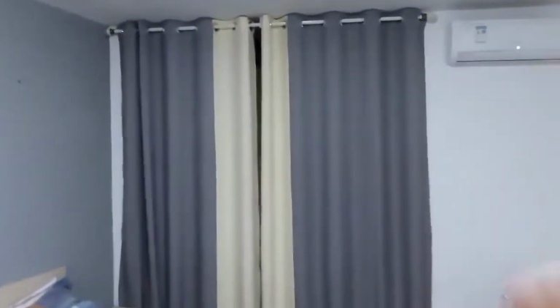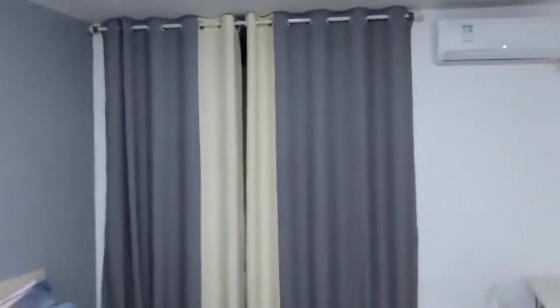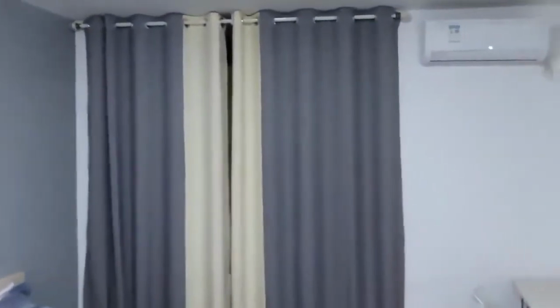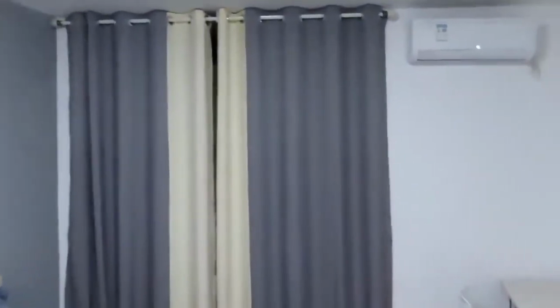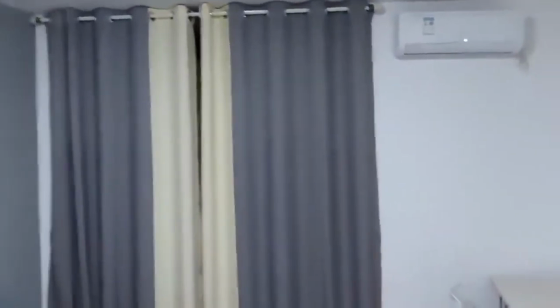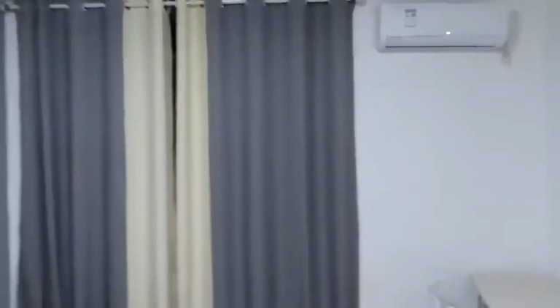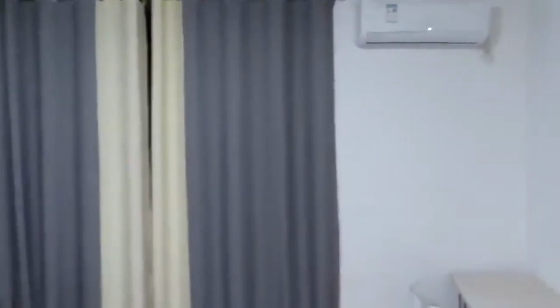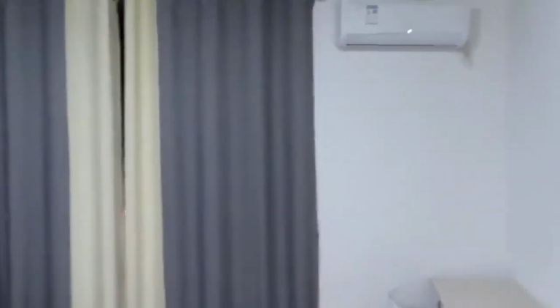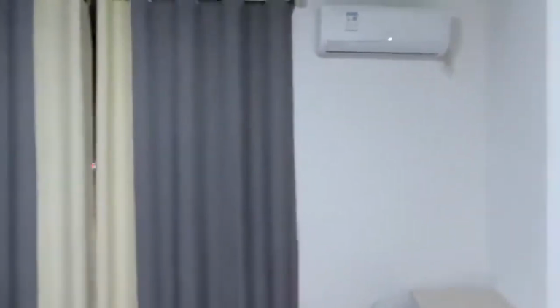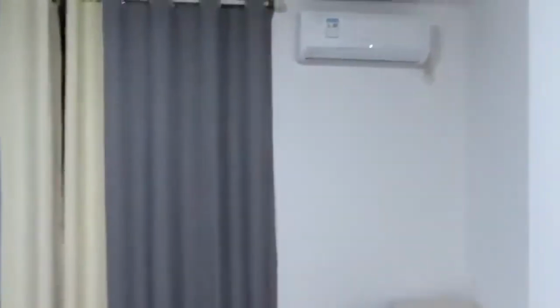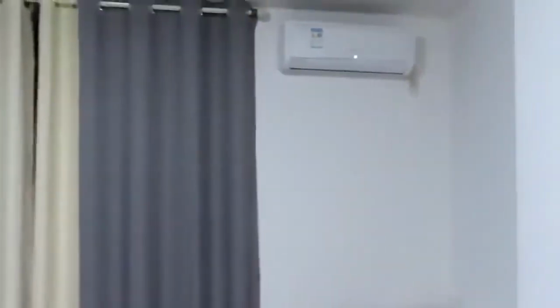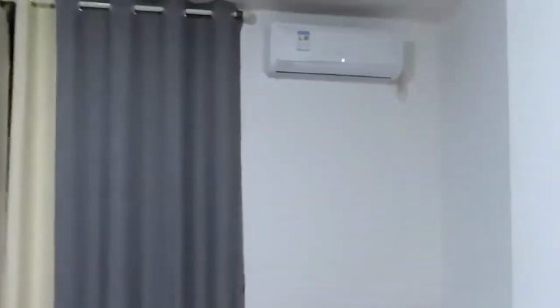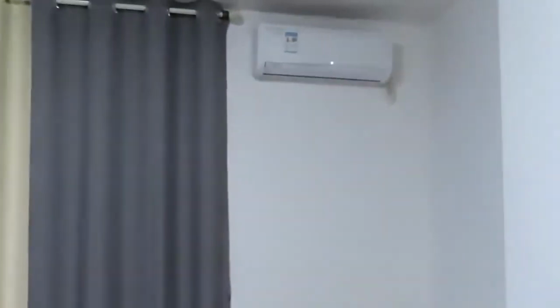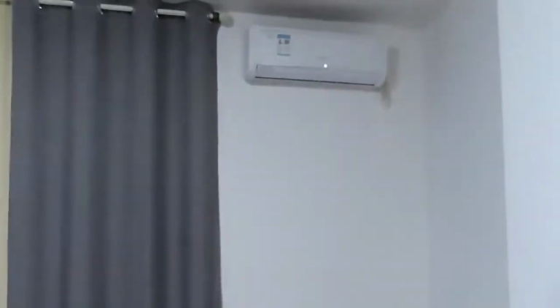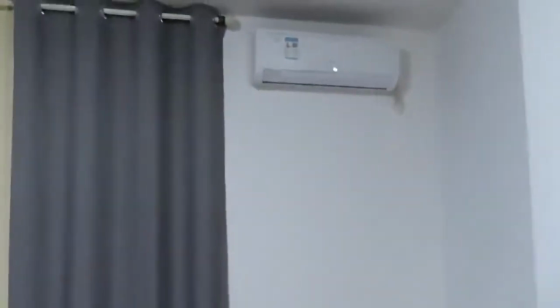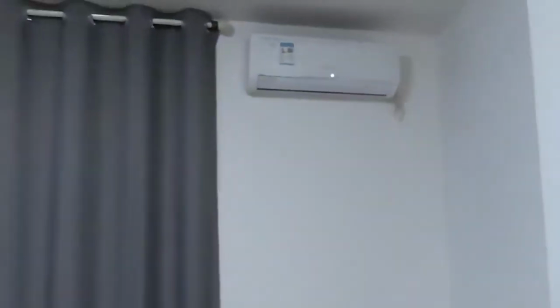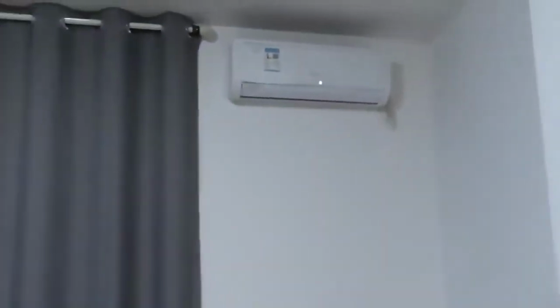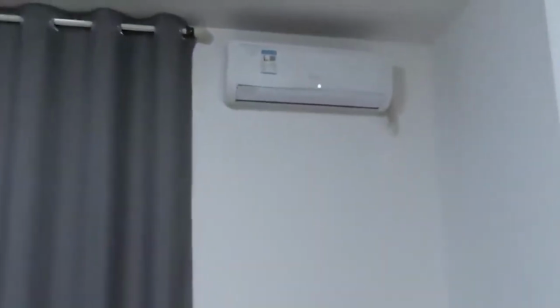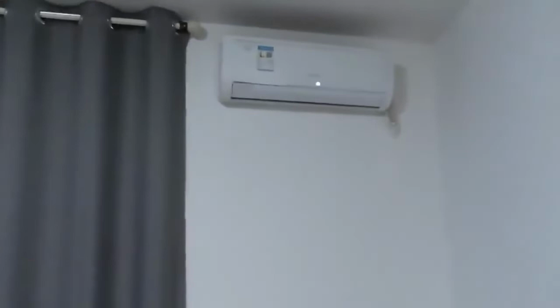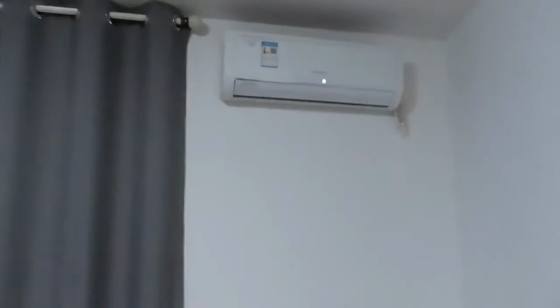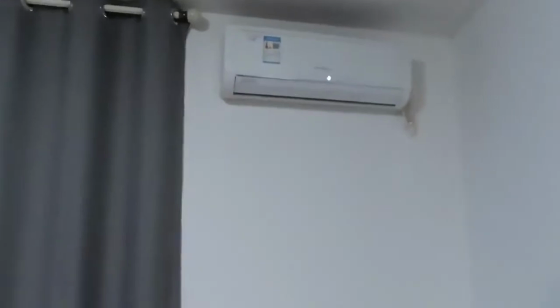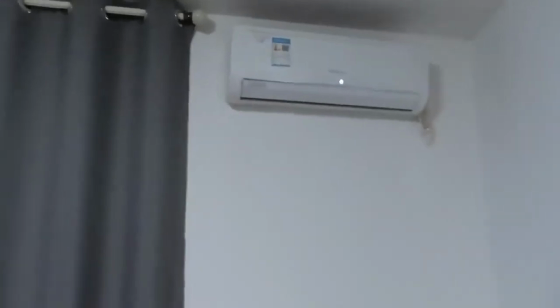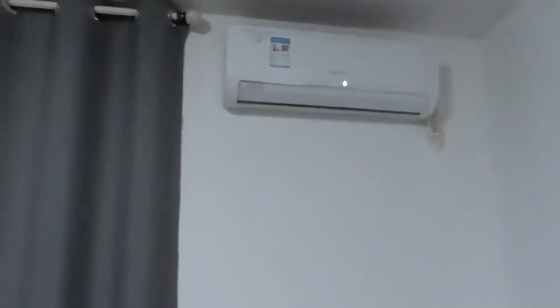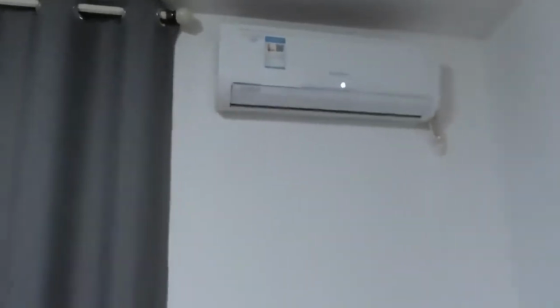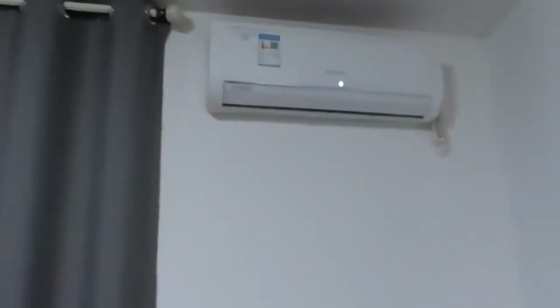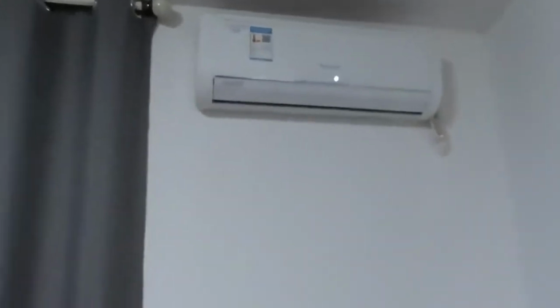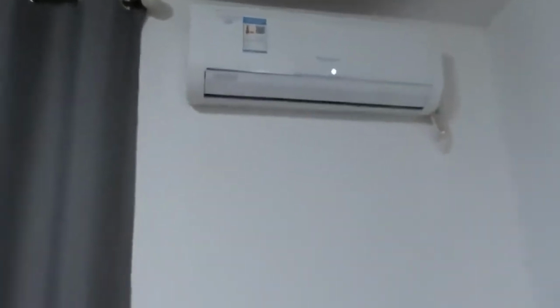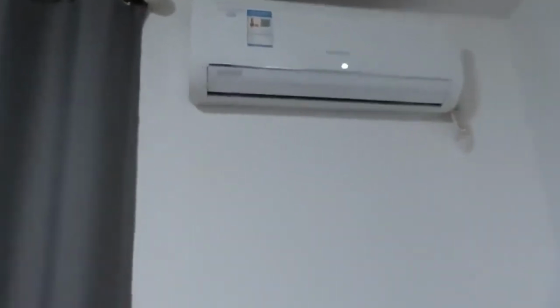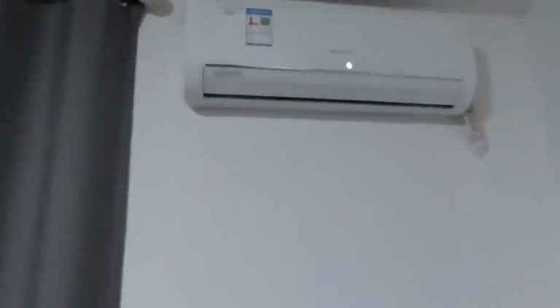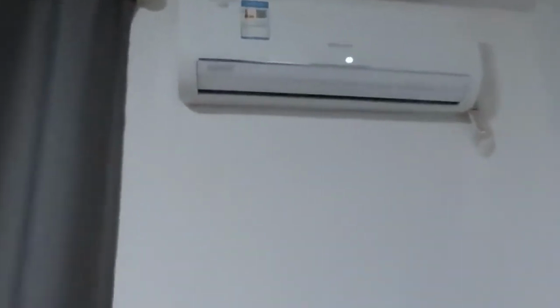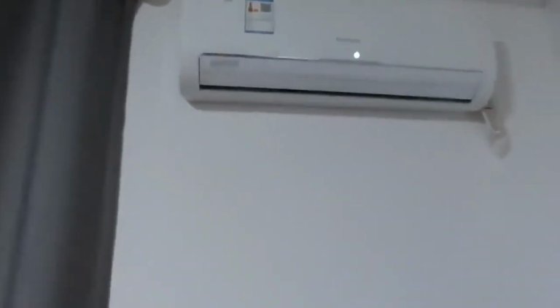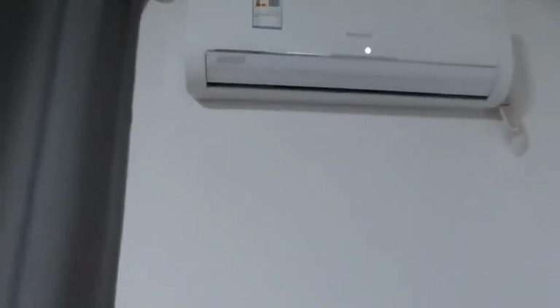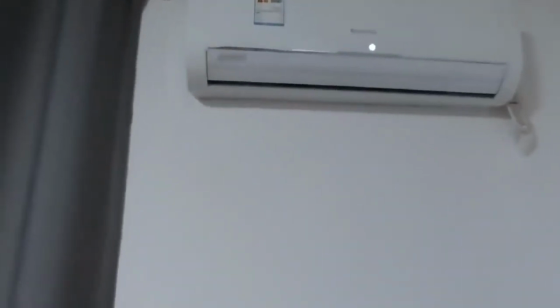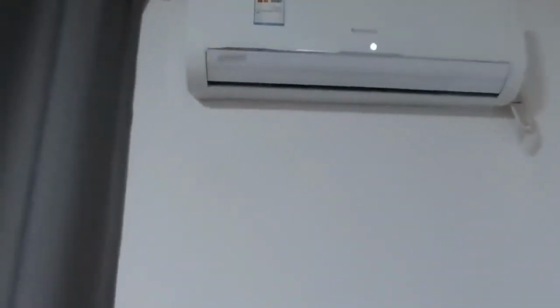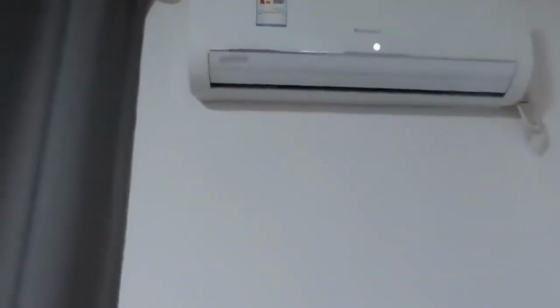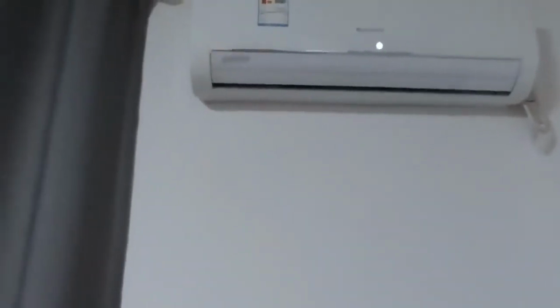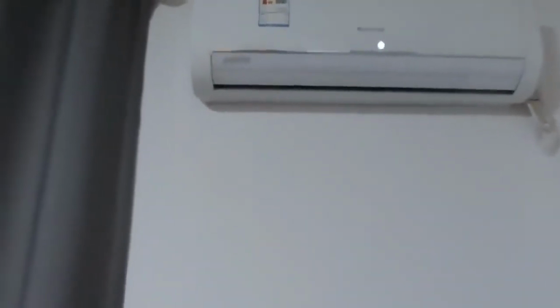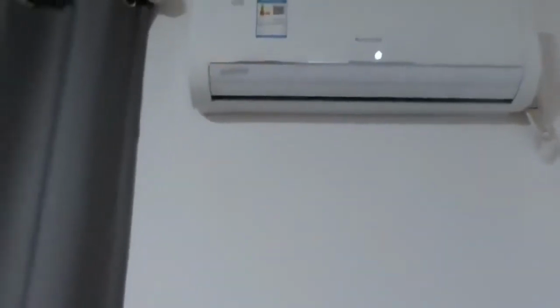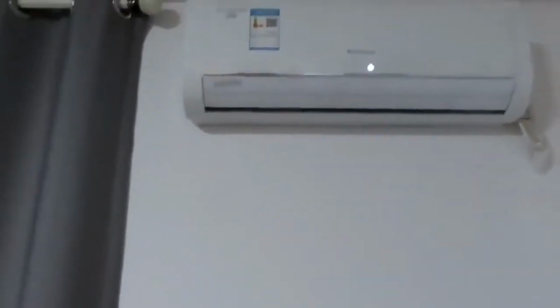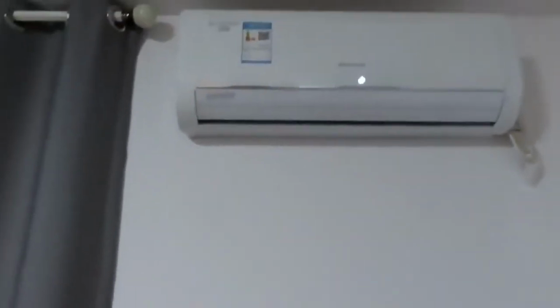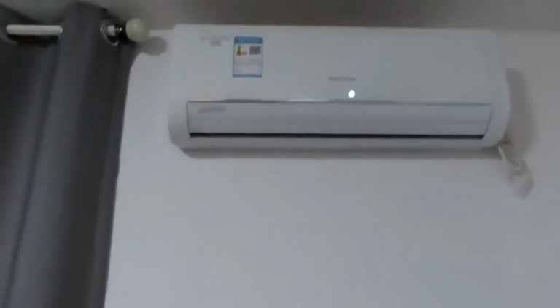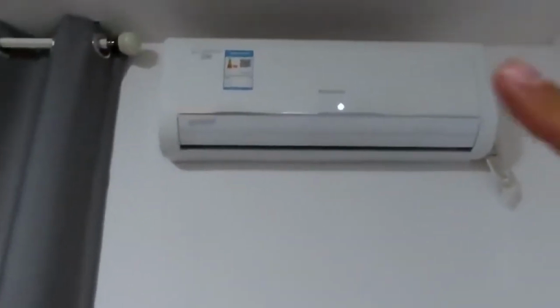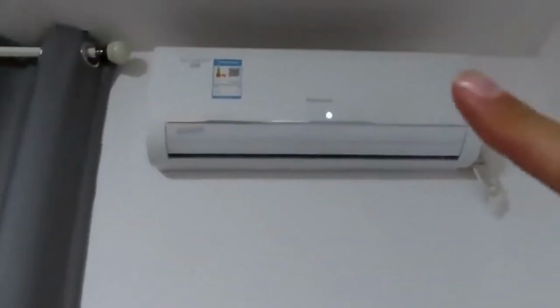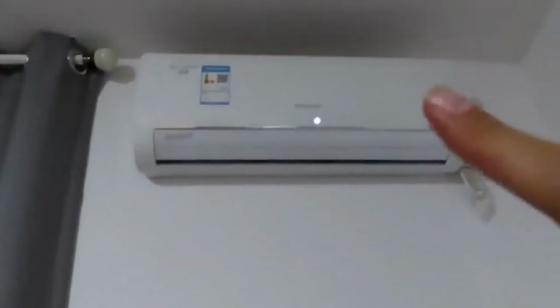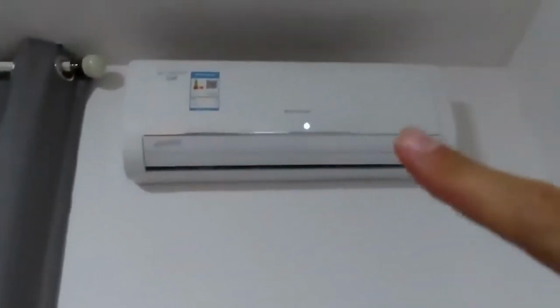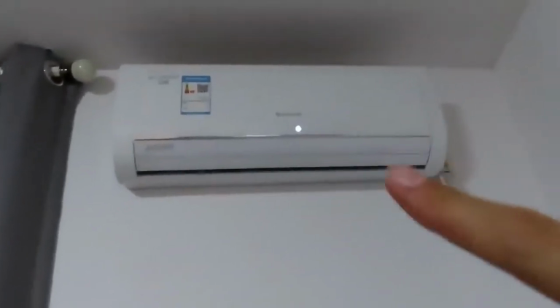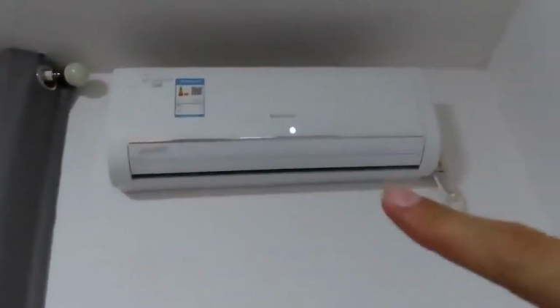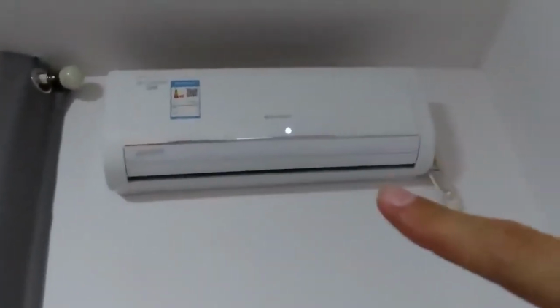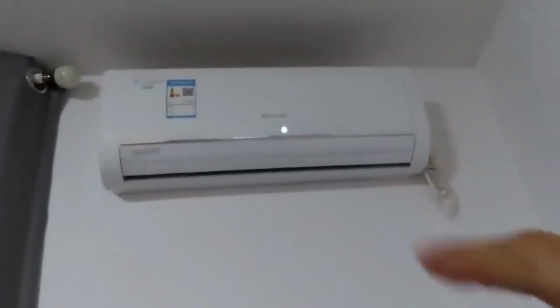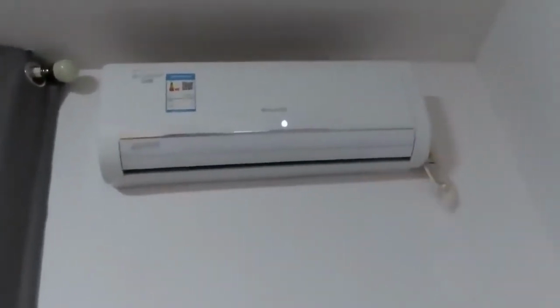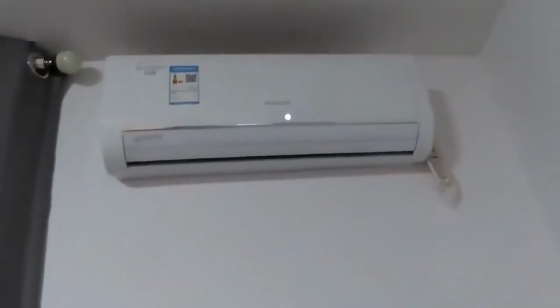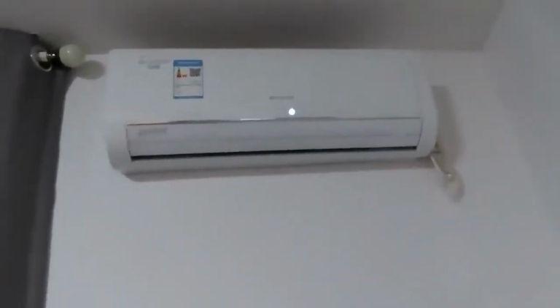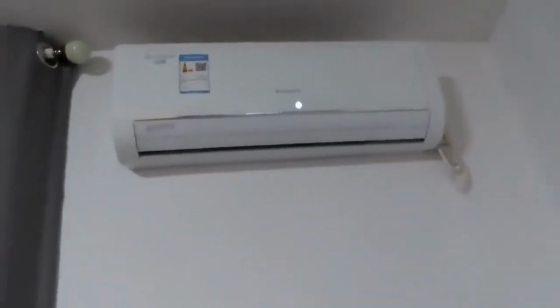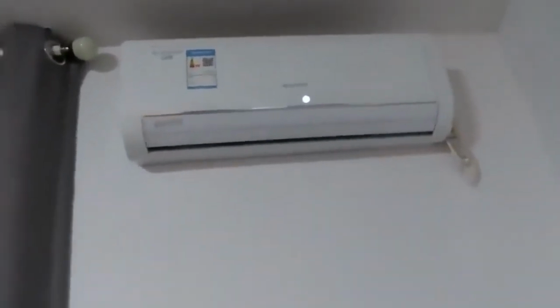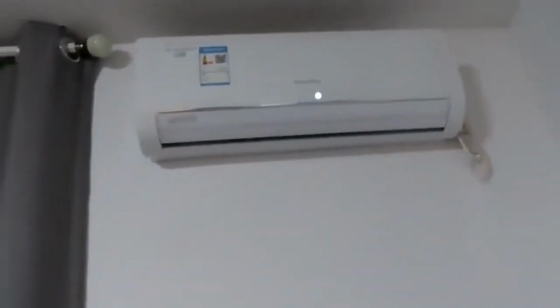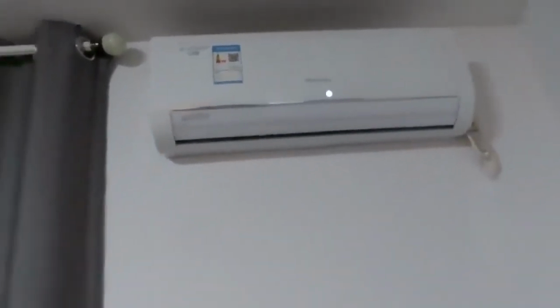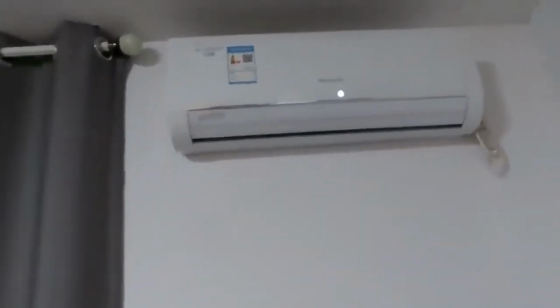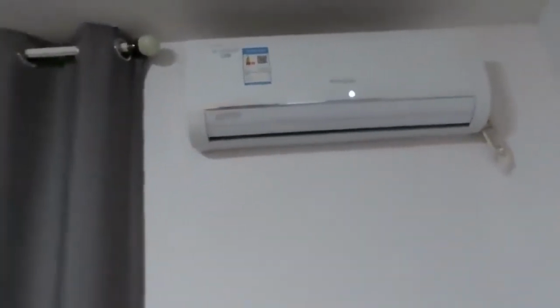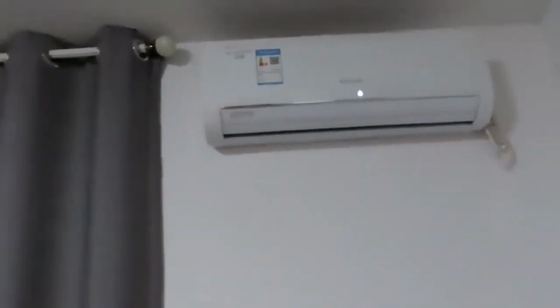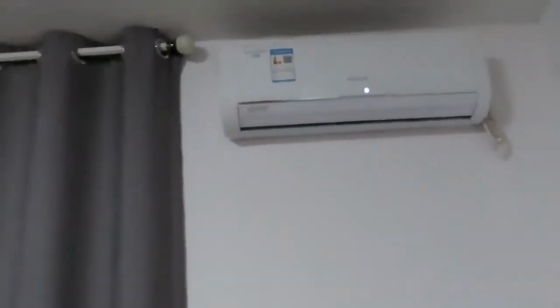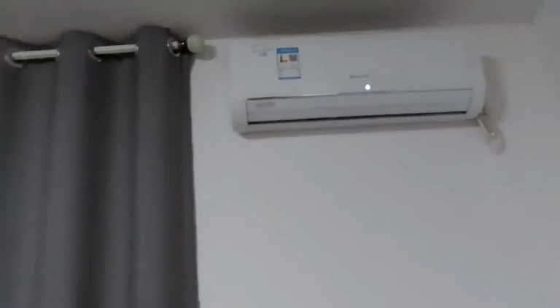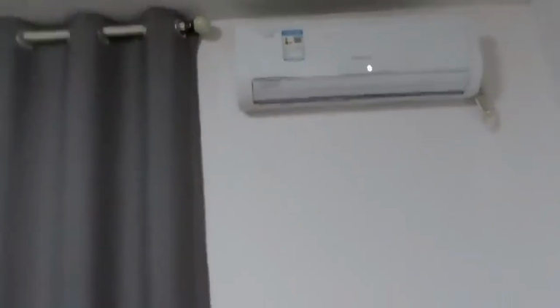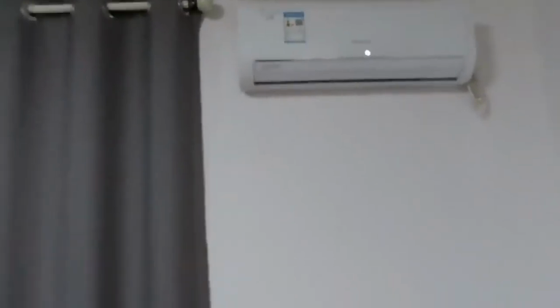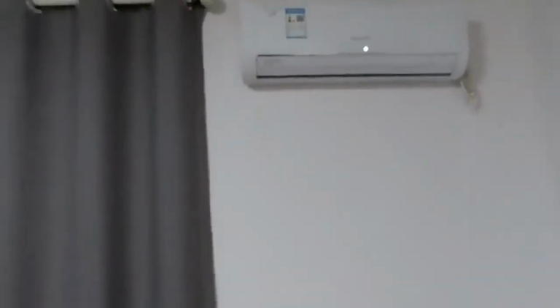Over here is the curtains, and if you open them up you can see outside. It also comes with an AC unit — not all apartments in China are going to come with an AC unit, something to keep in mind.